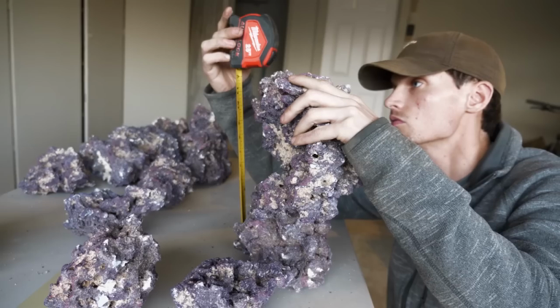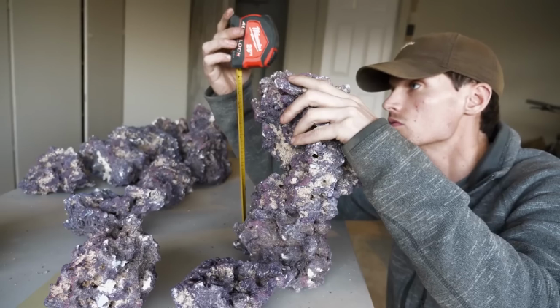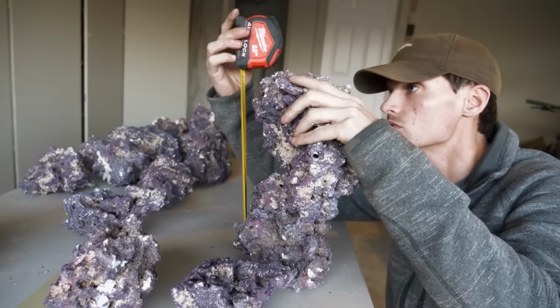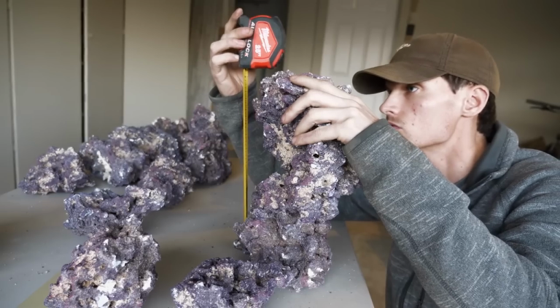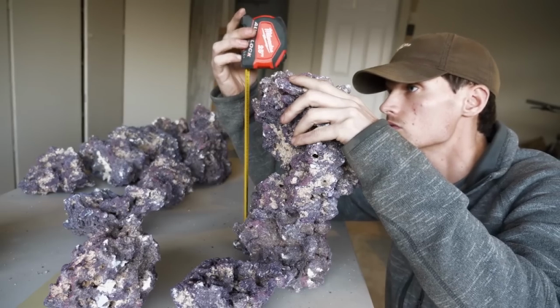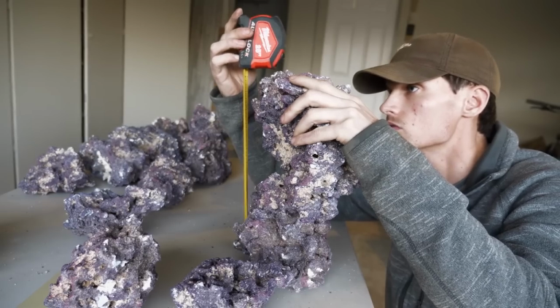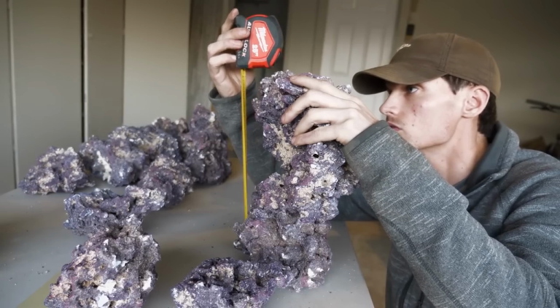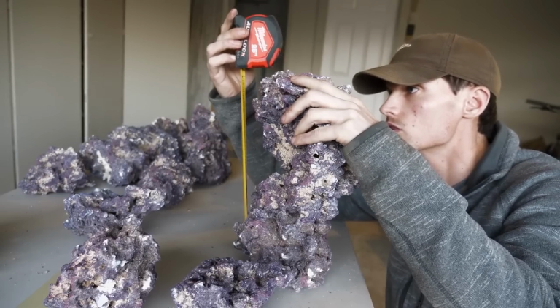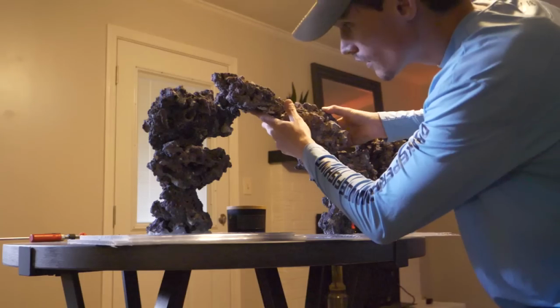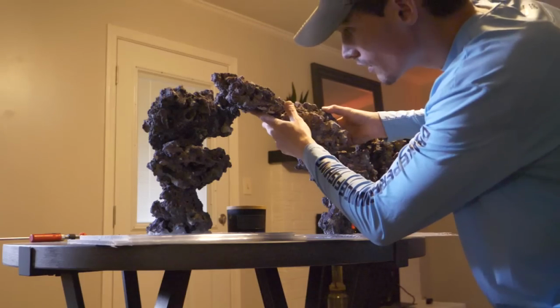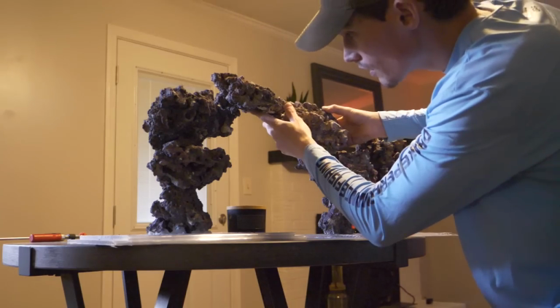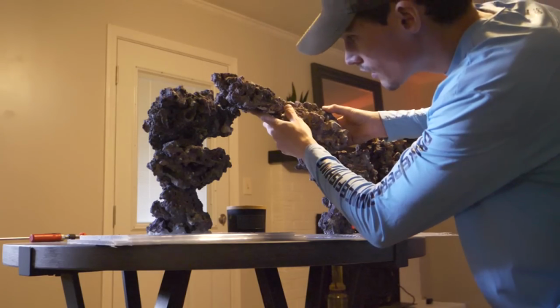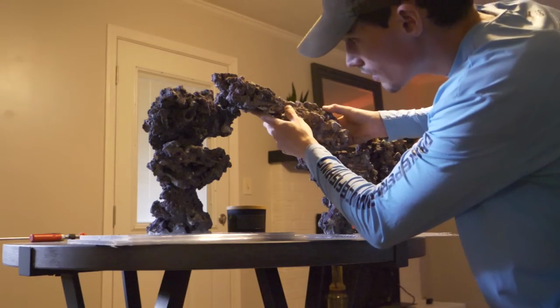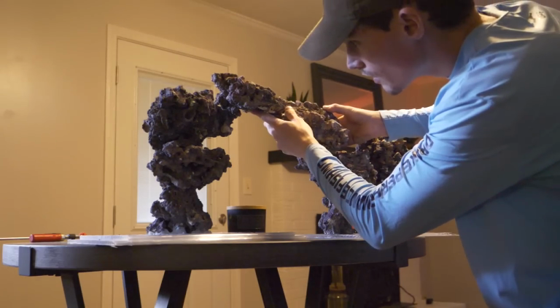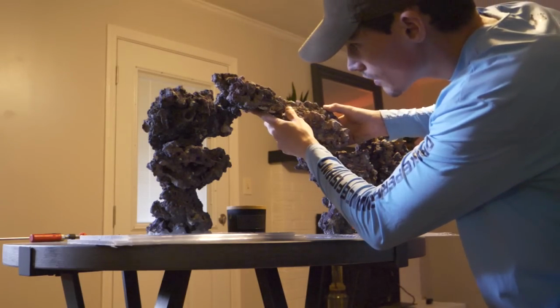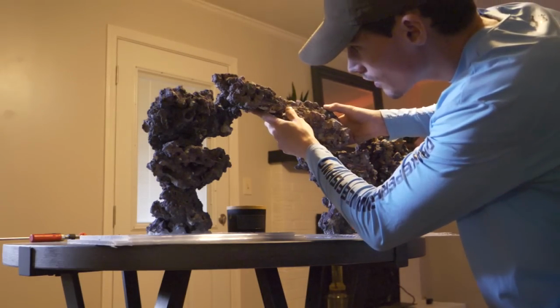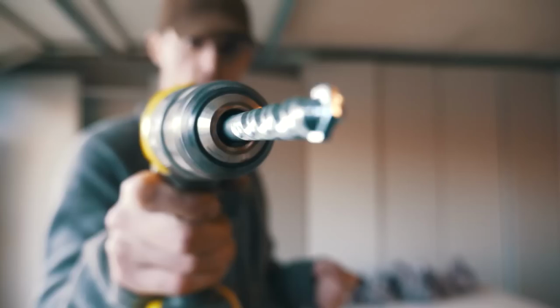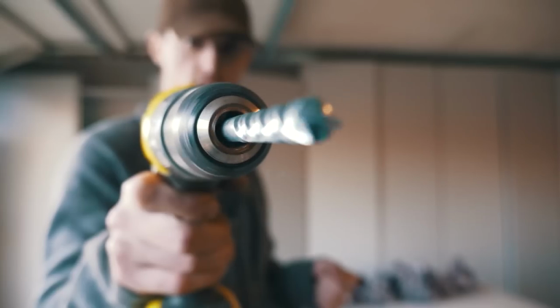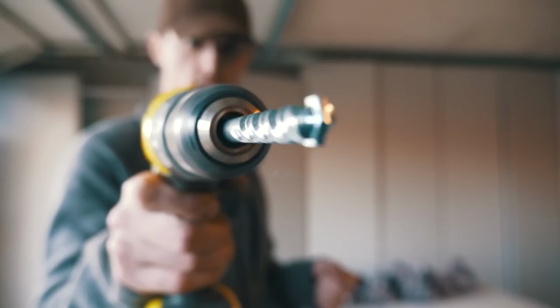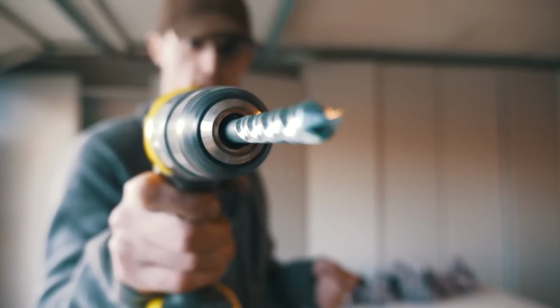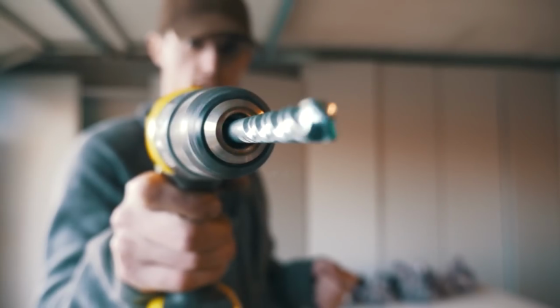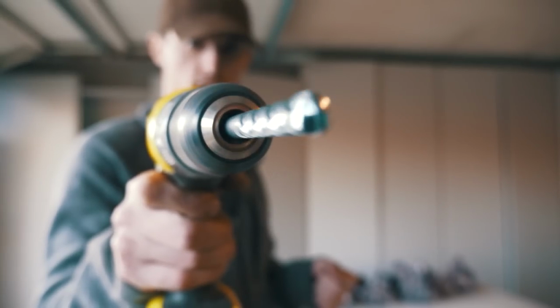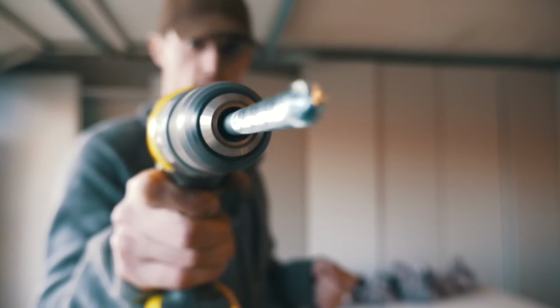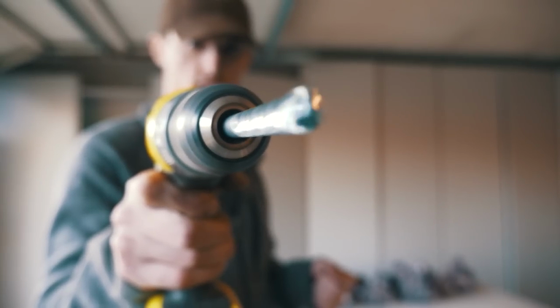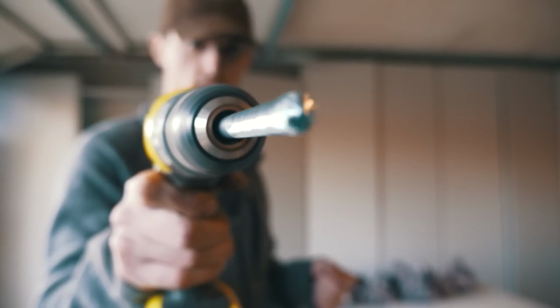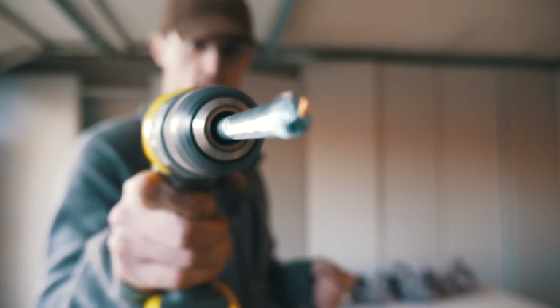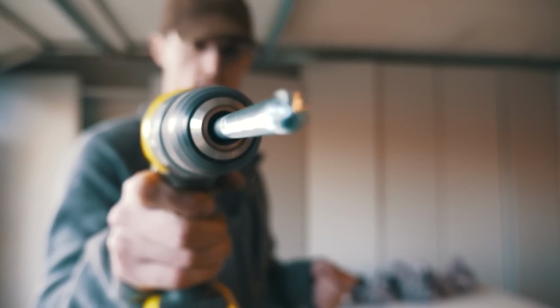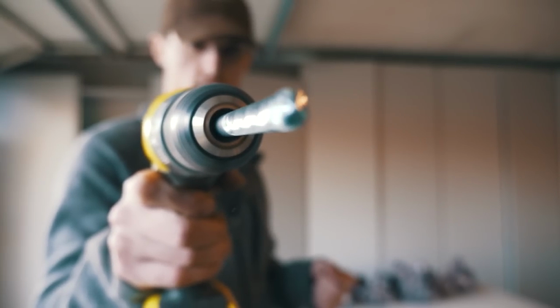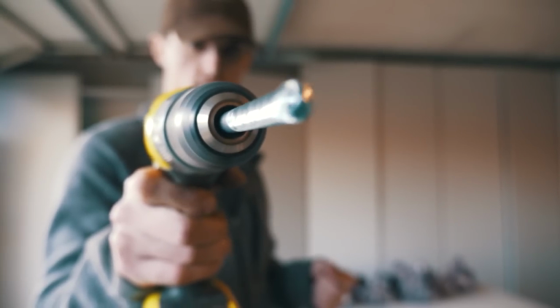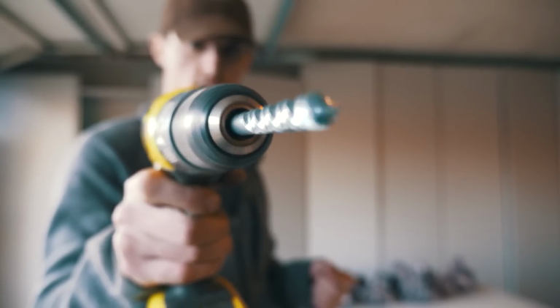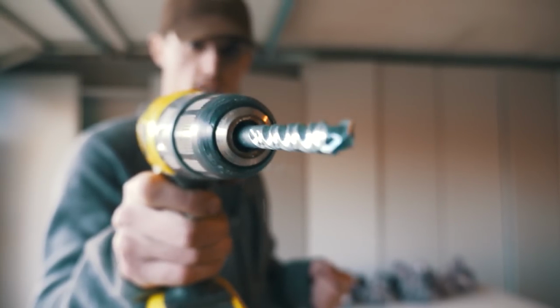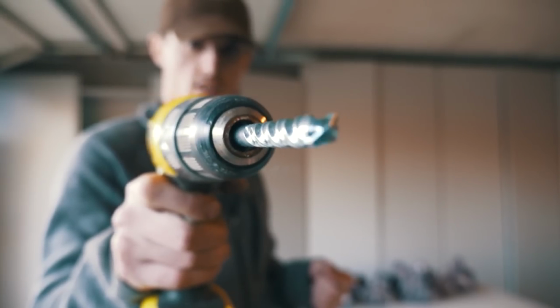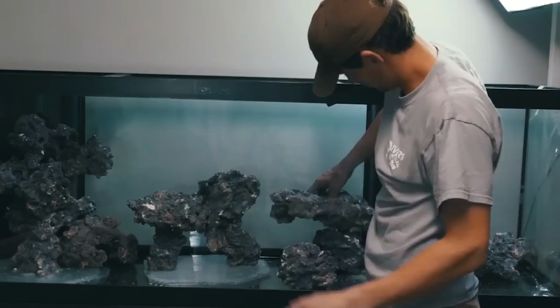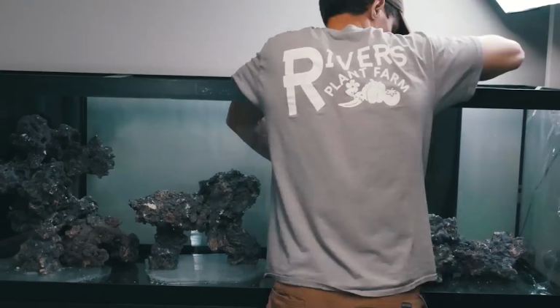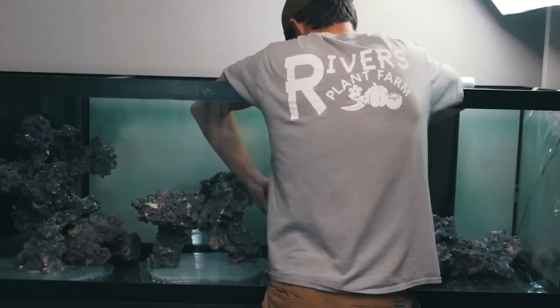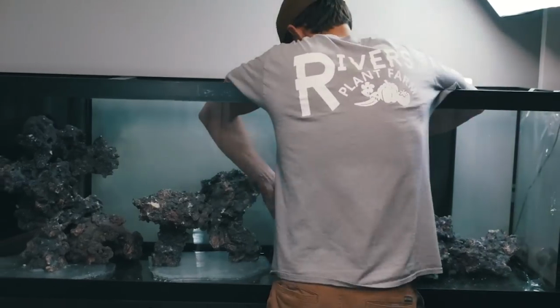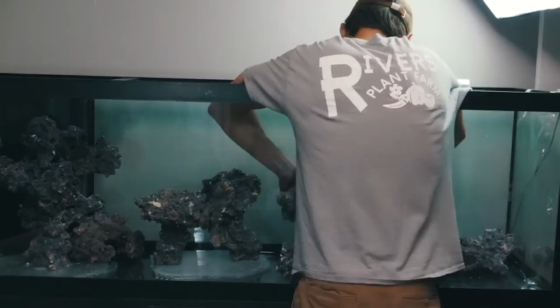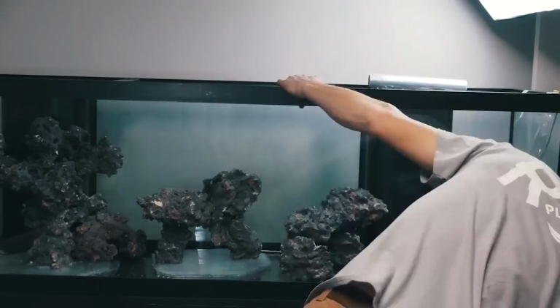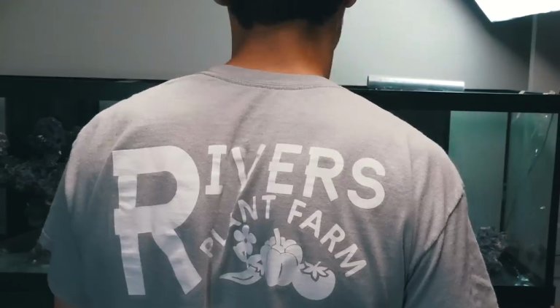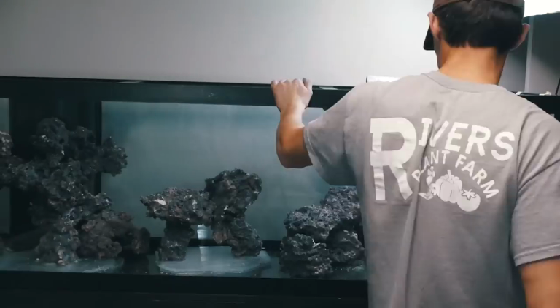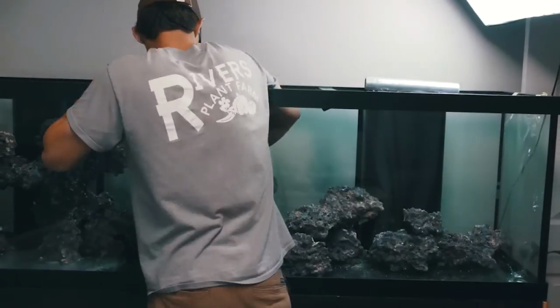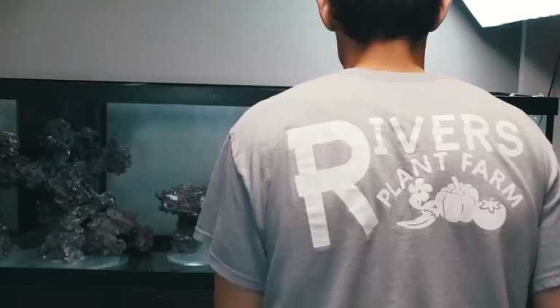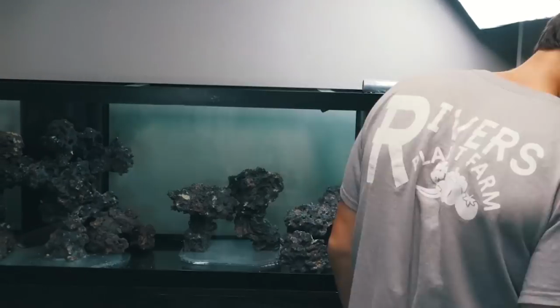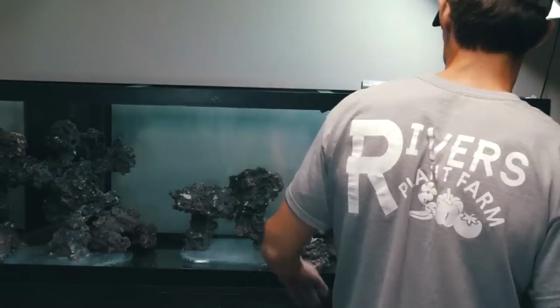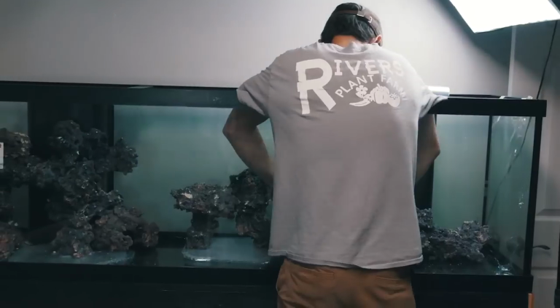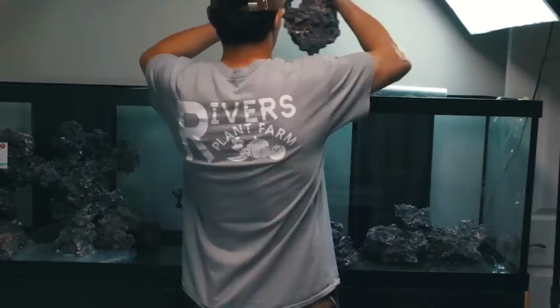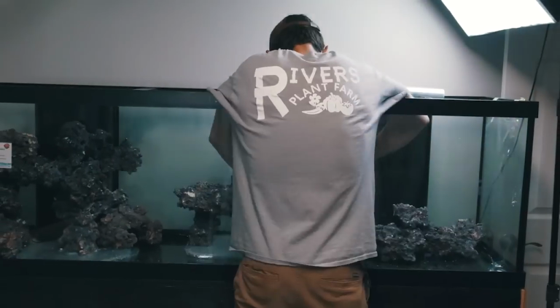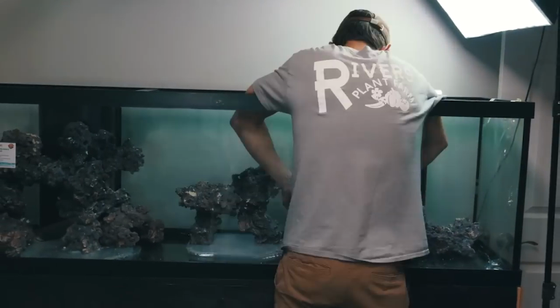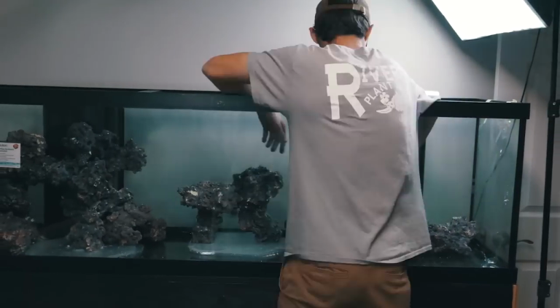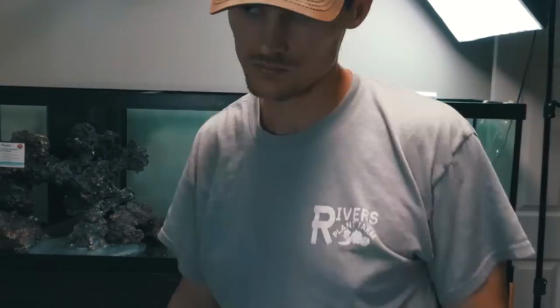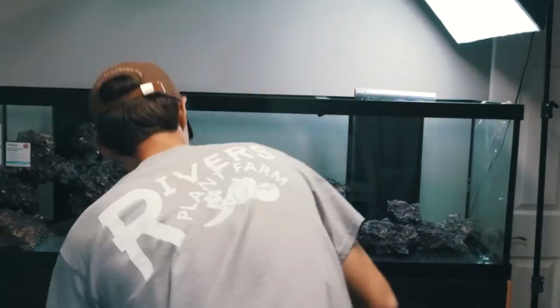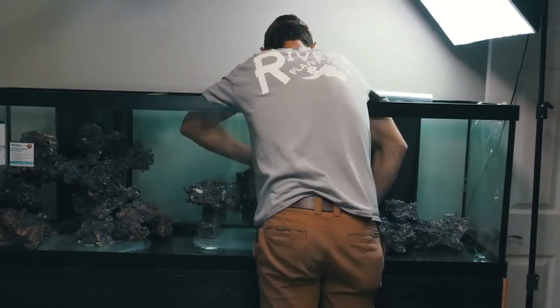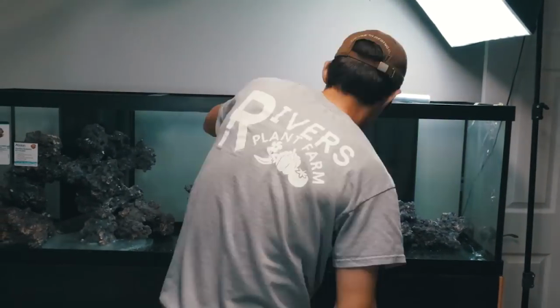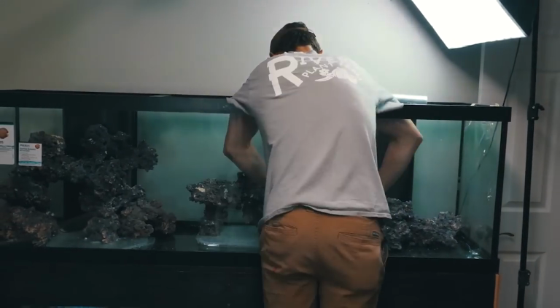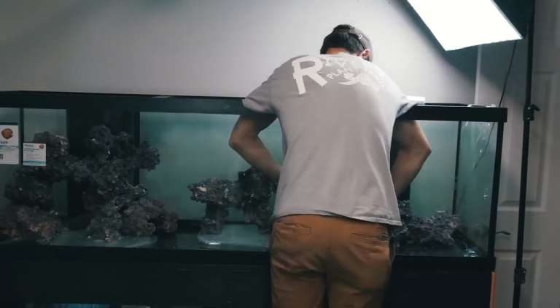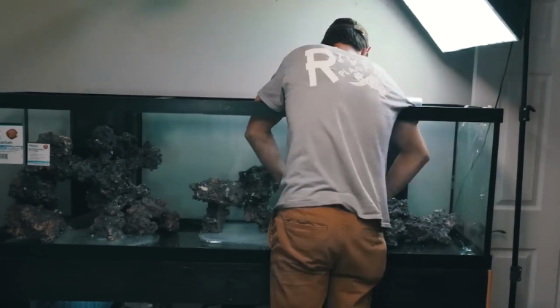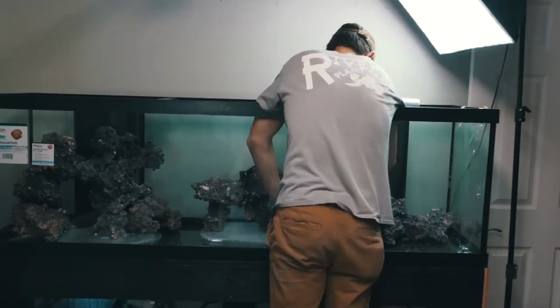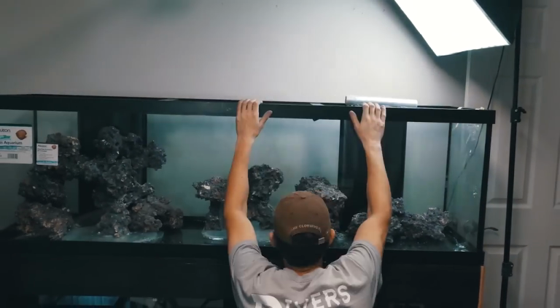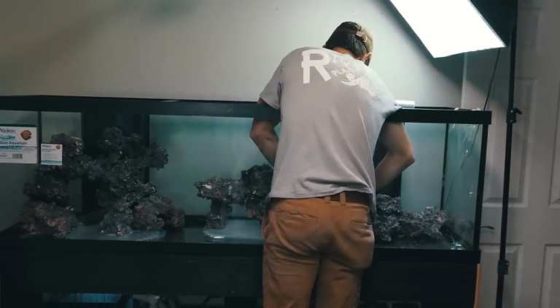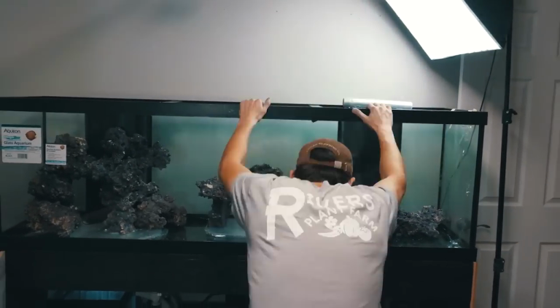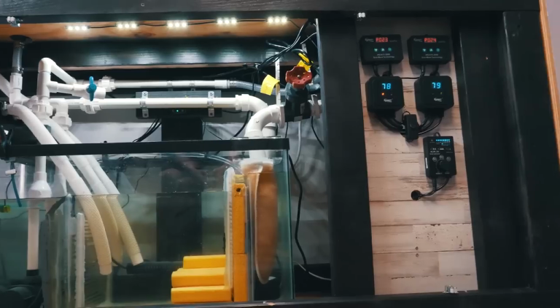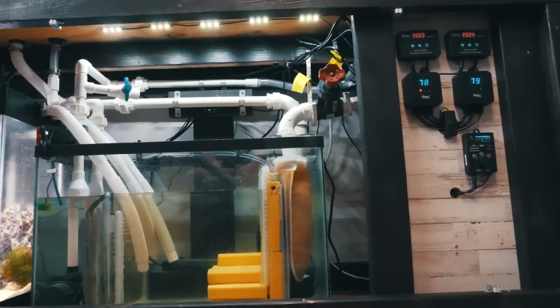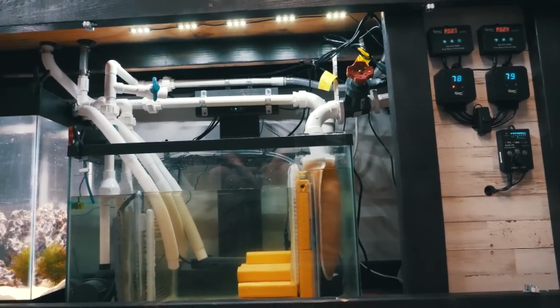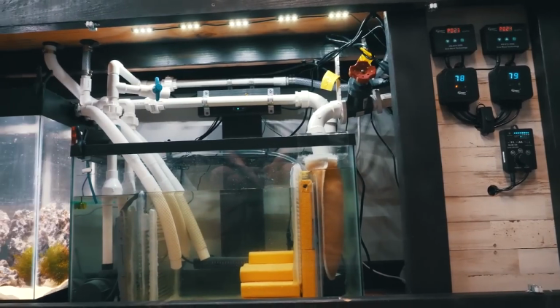What's up guys, welcome back to the channel. In today's video we're going to be building my 125 gallon reef tank.